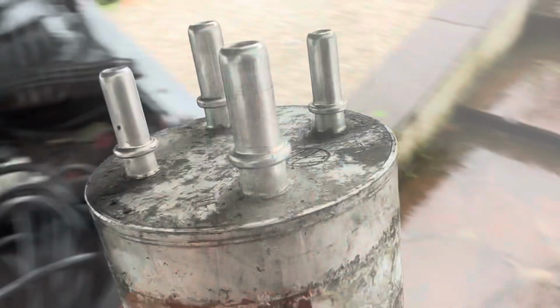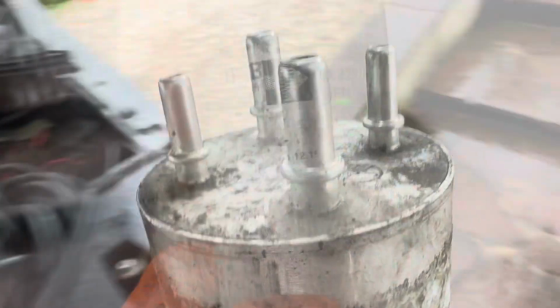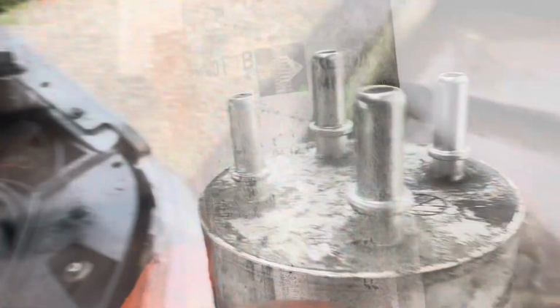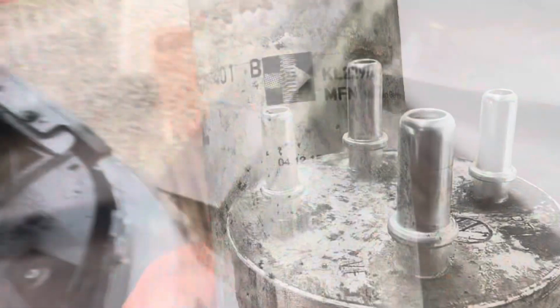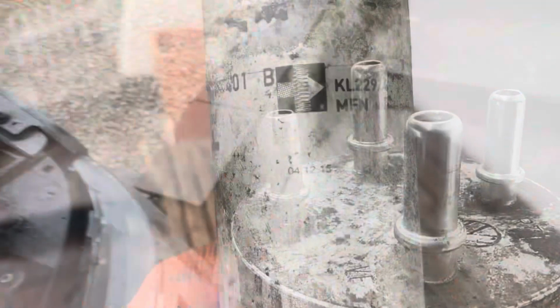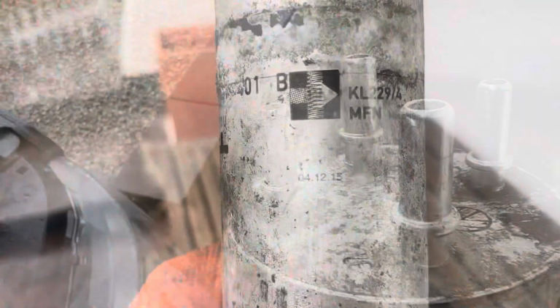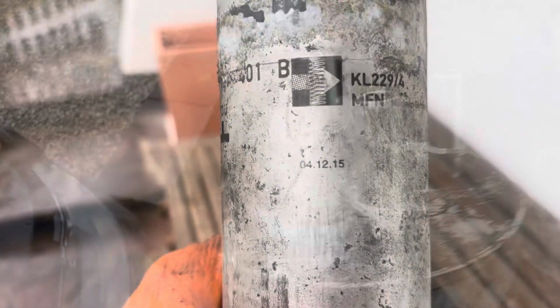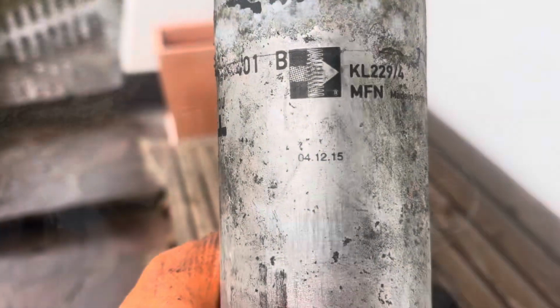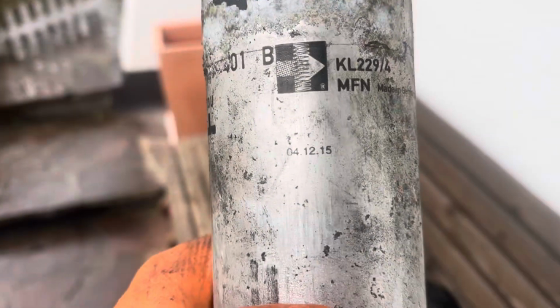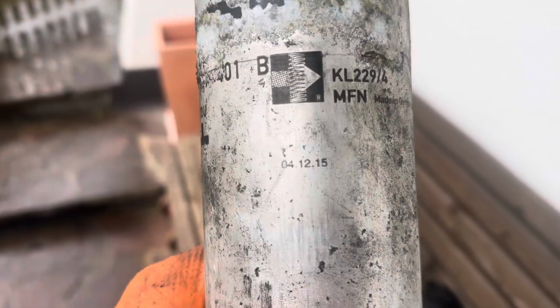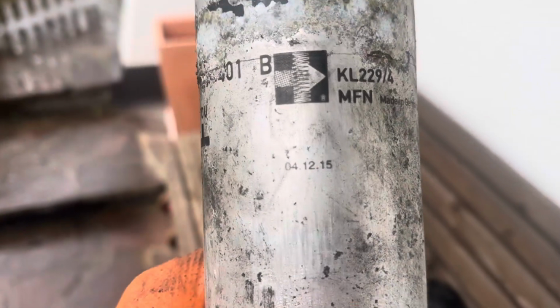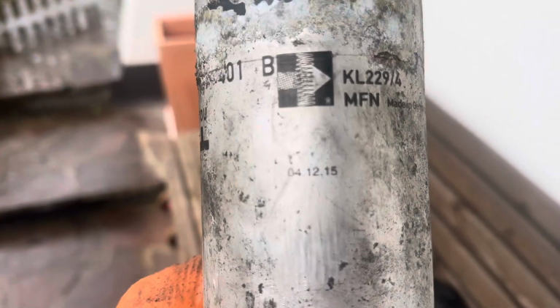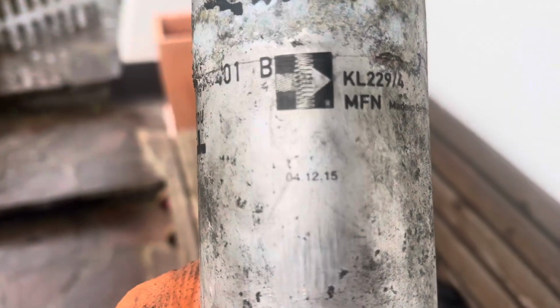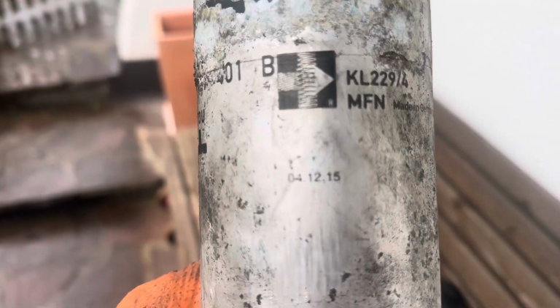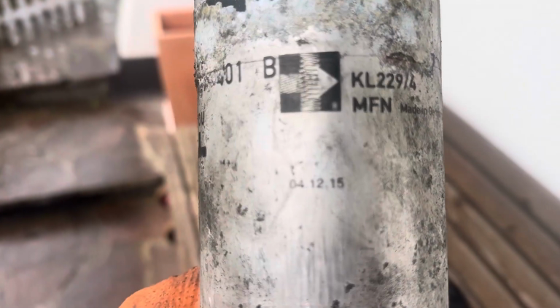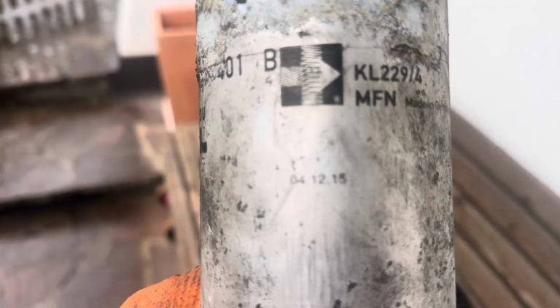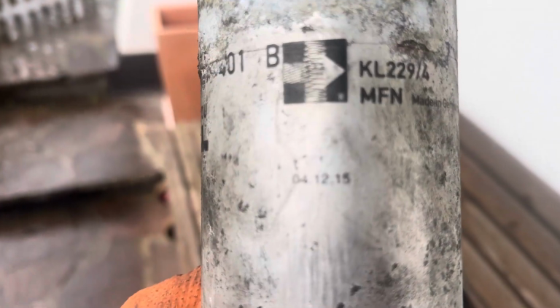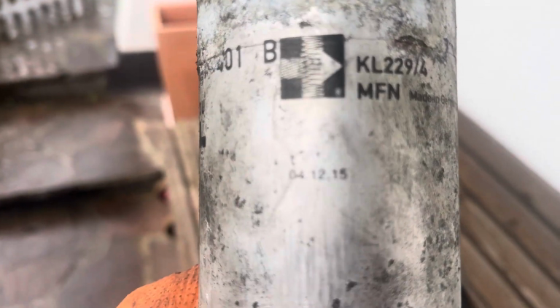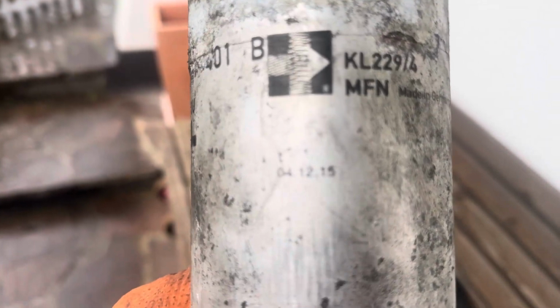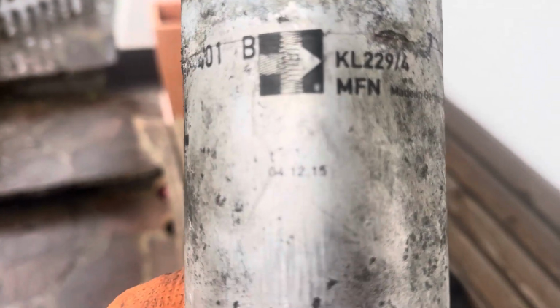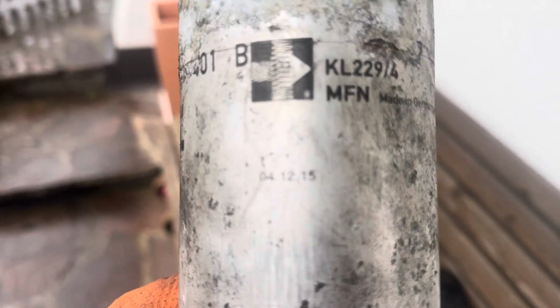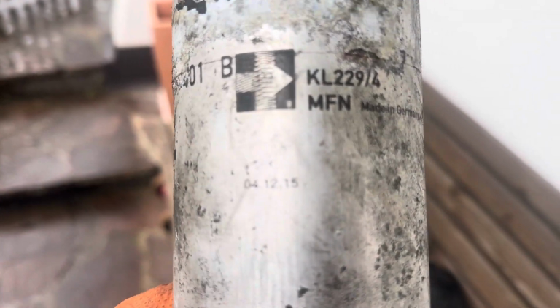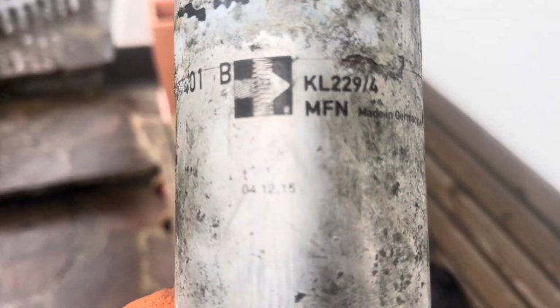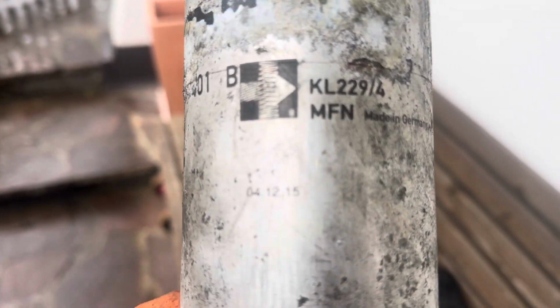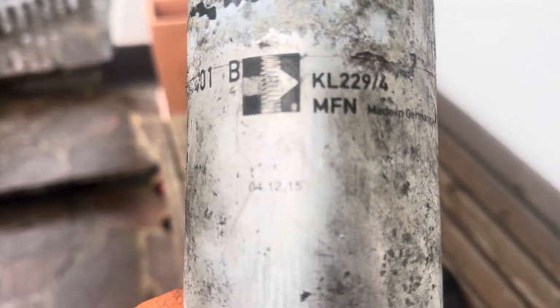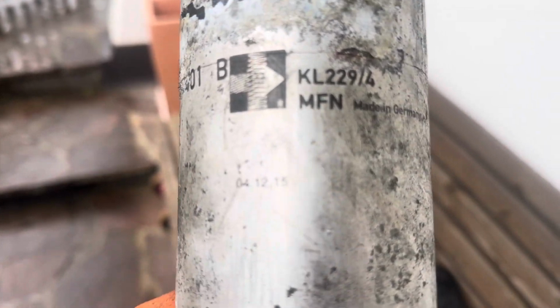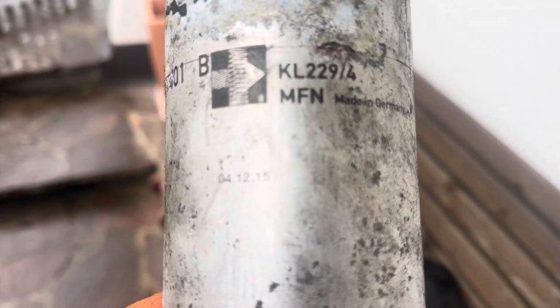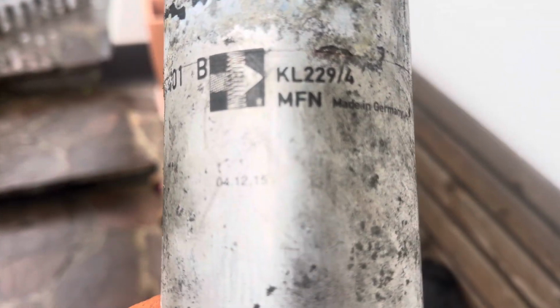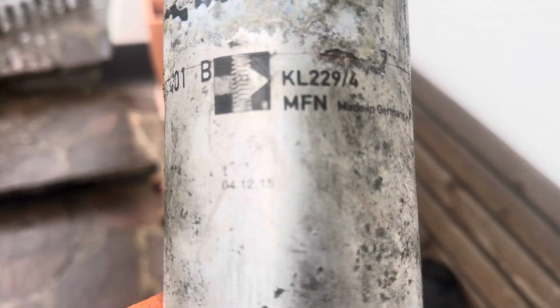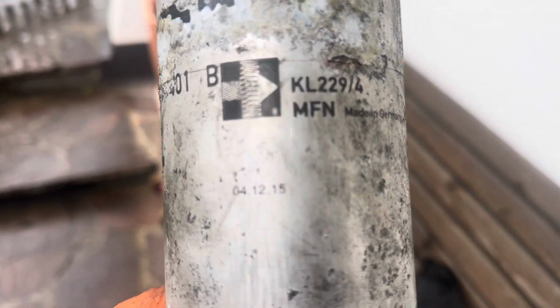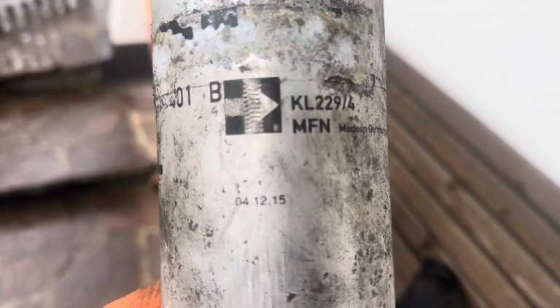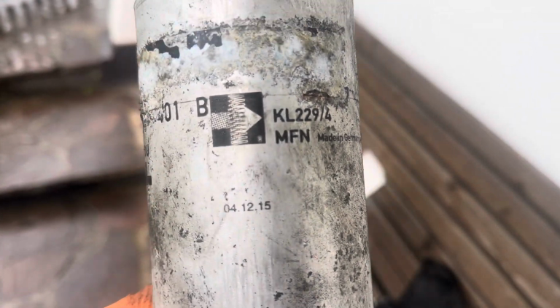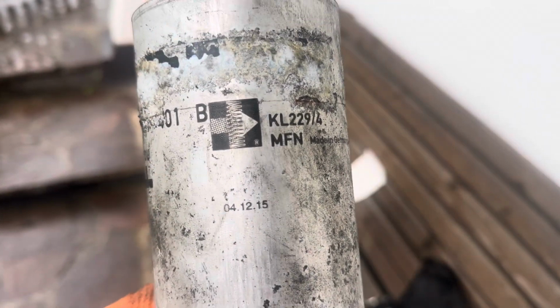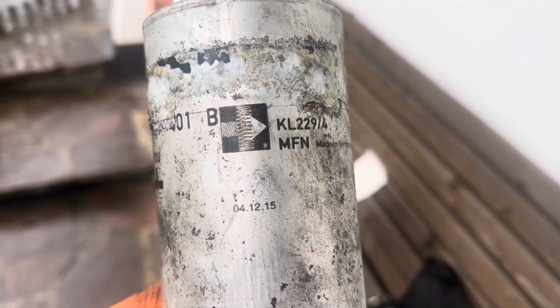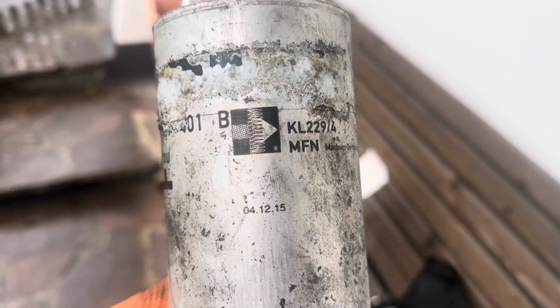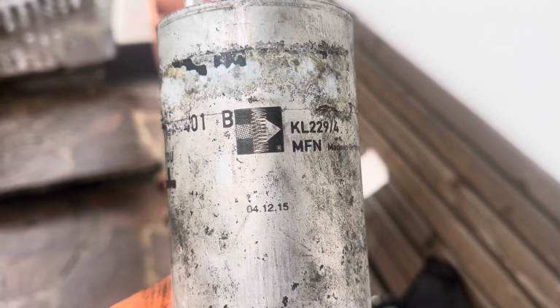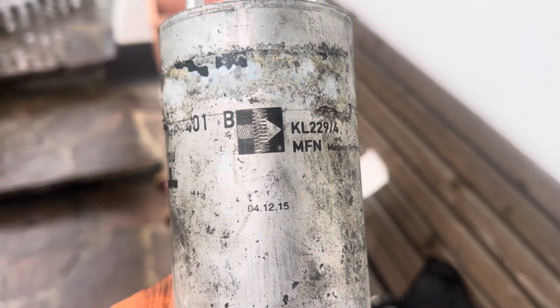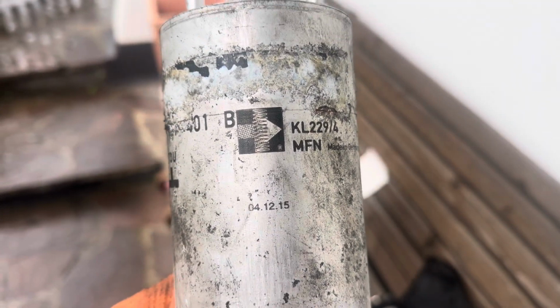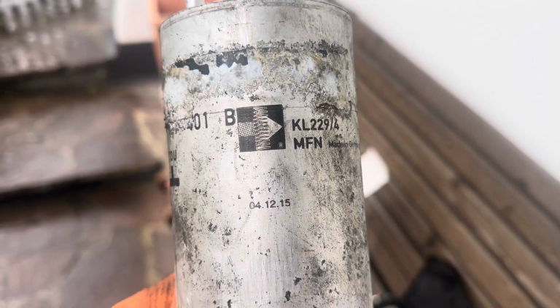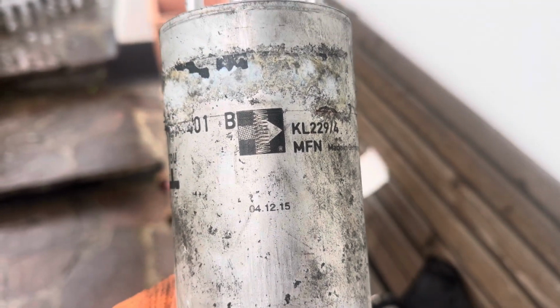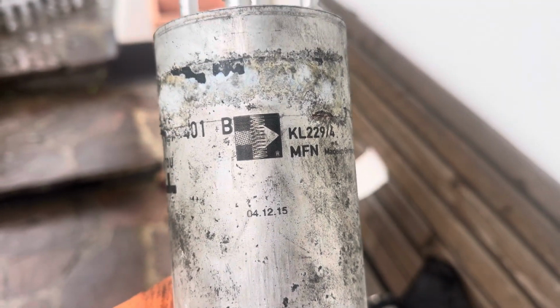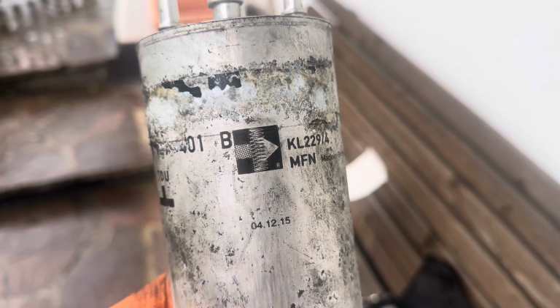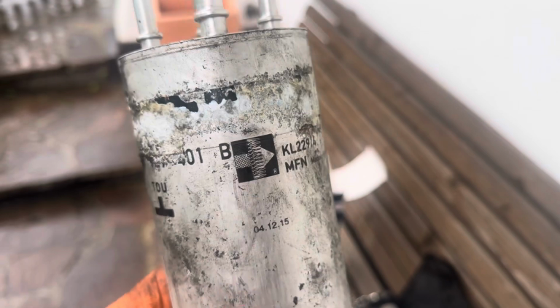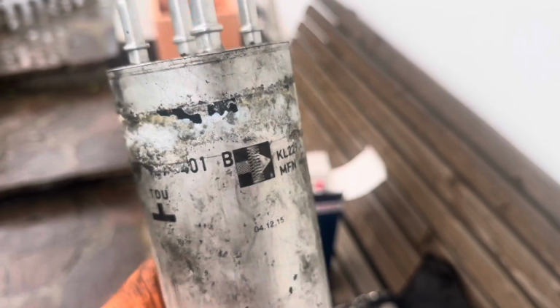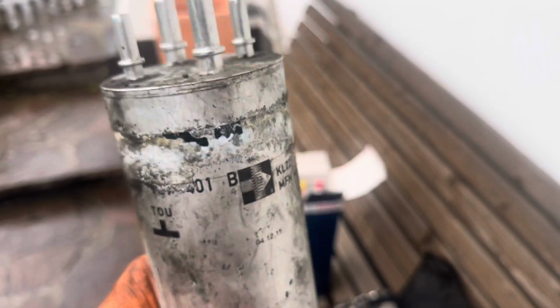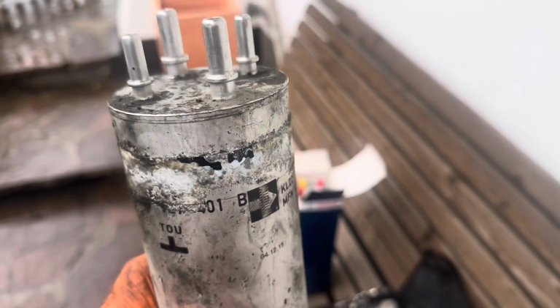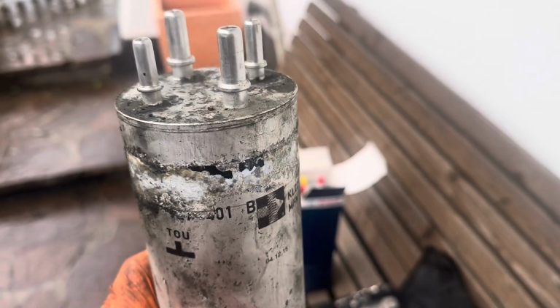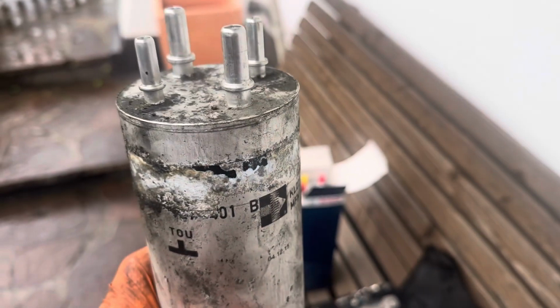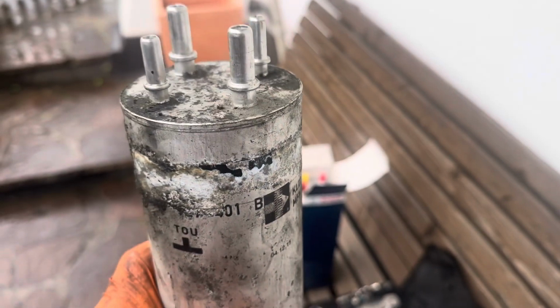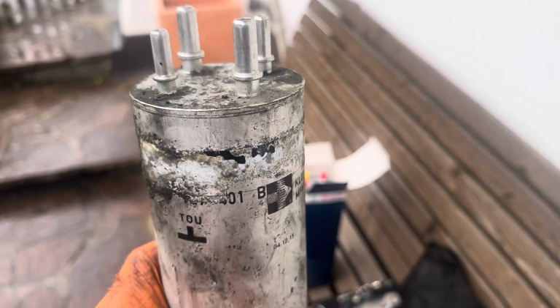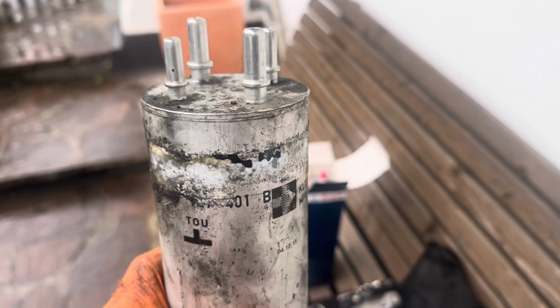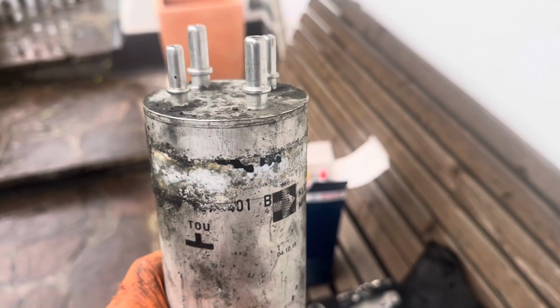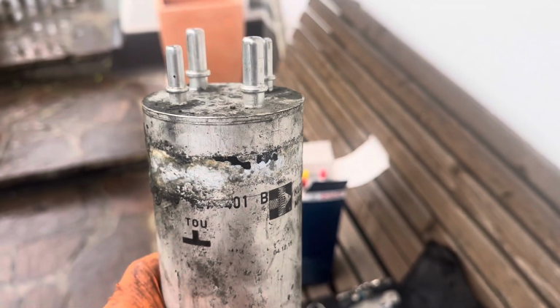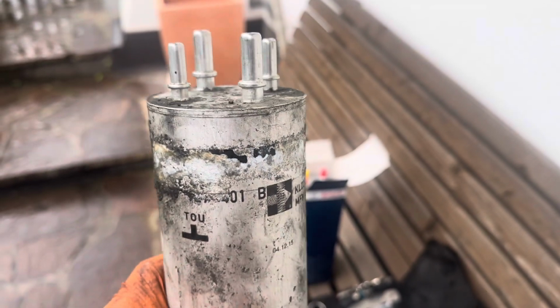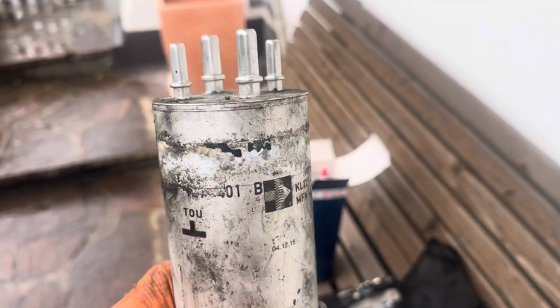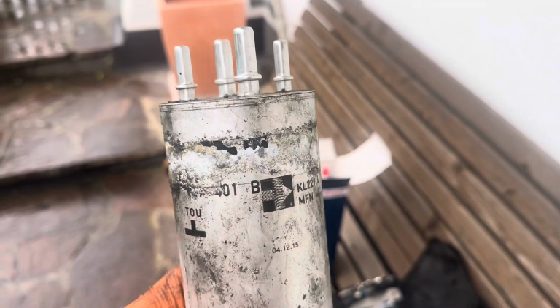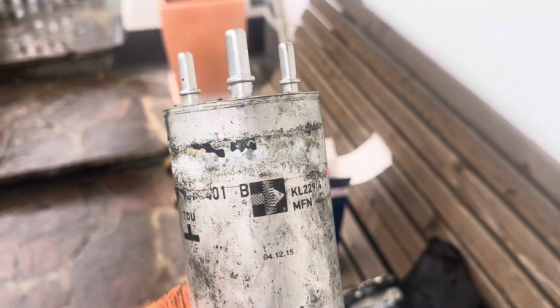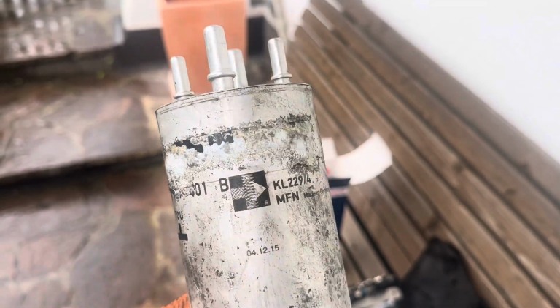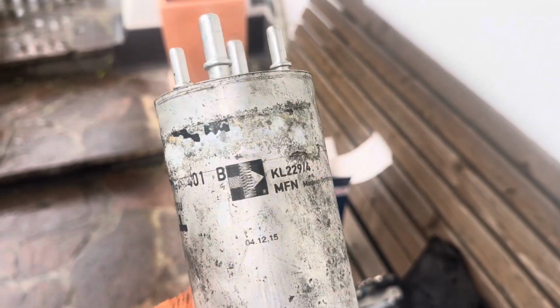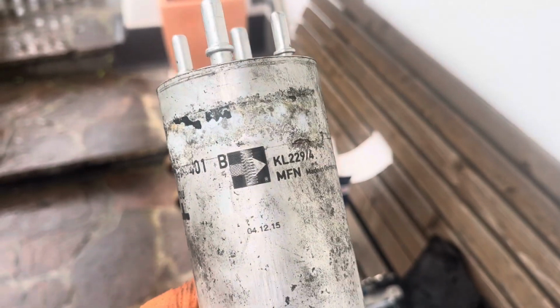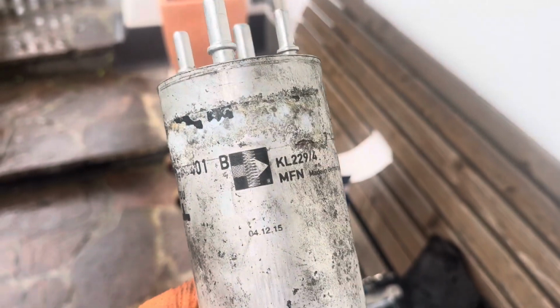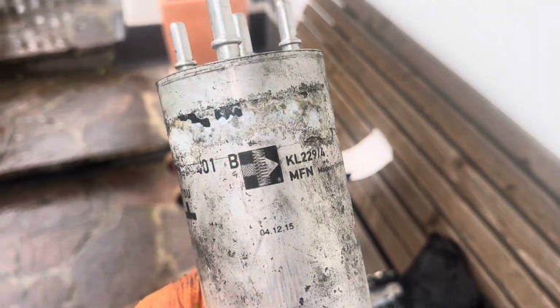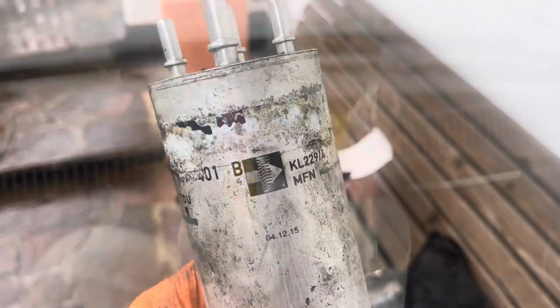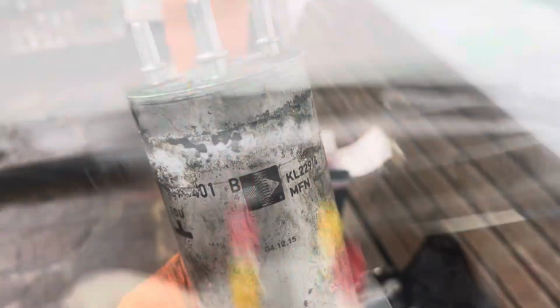Bit of interest there — look, this is a 412-15, so that filter has been in there since 2015. All right, here's the new one going in.